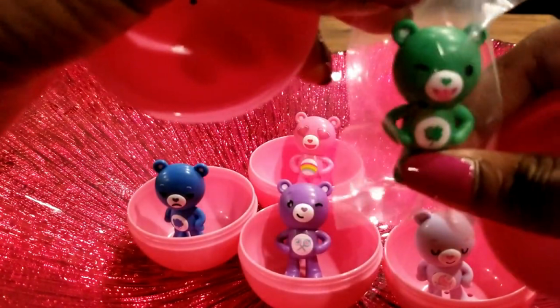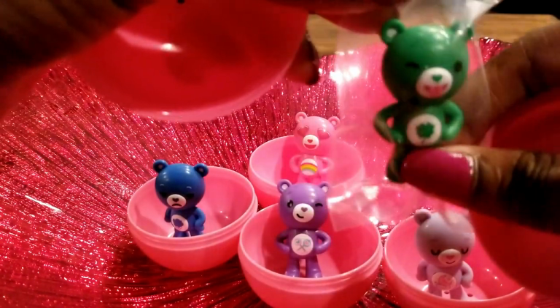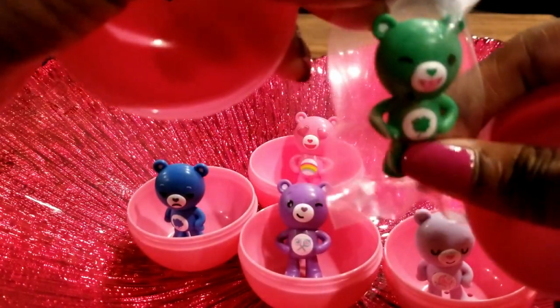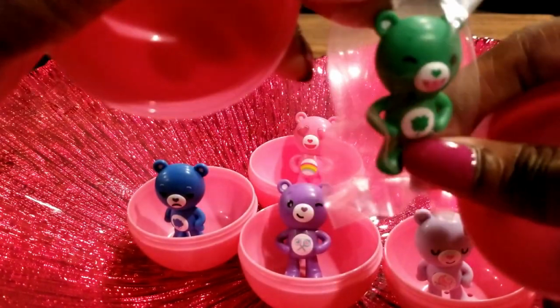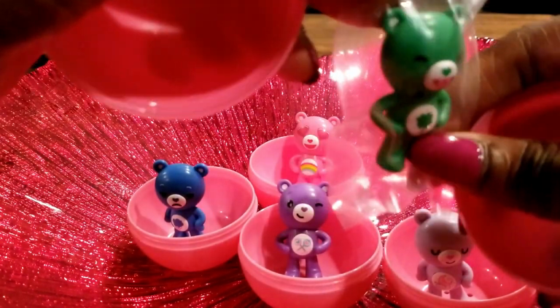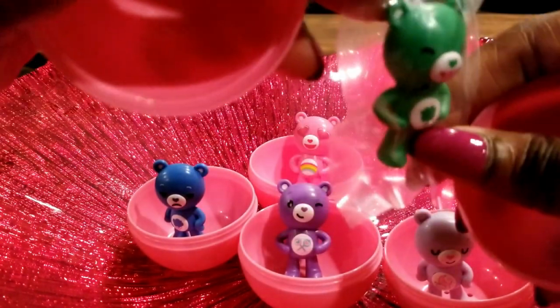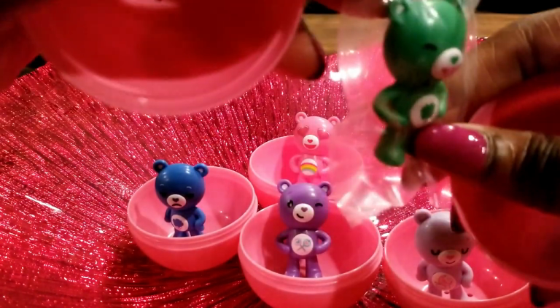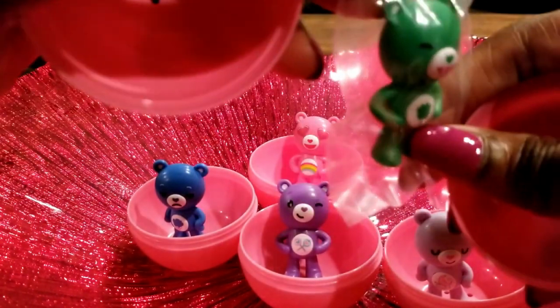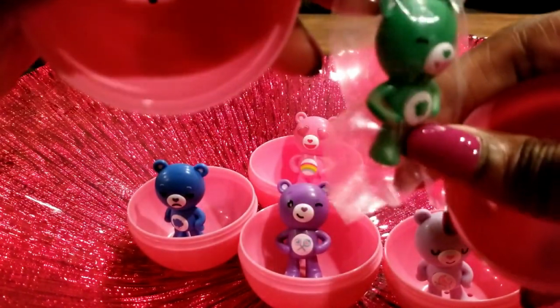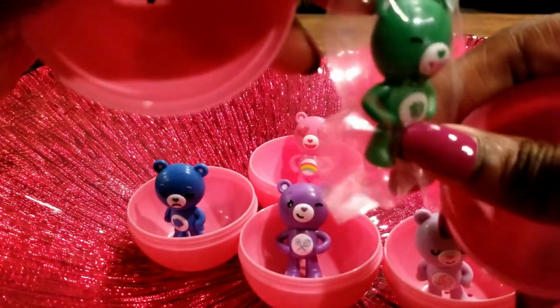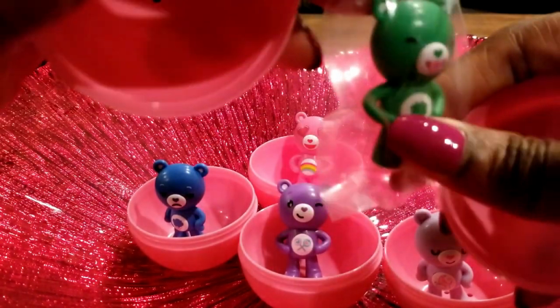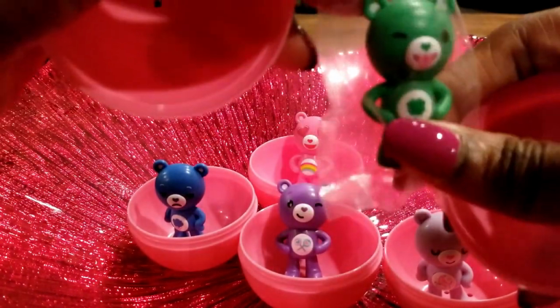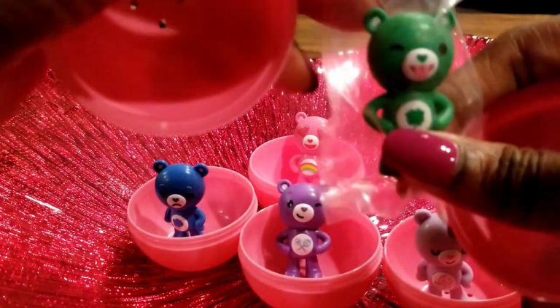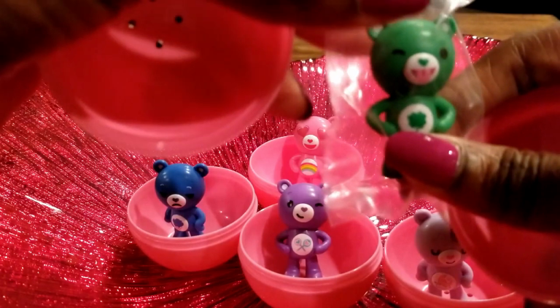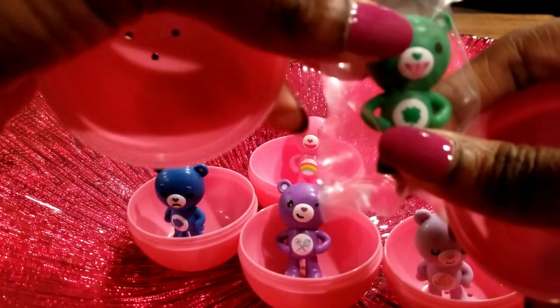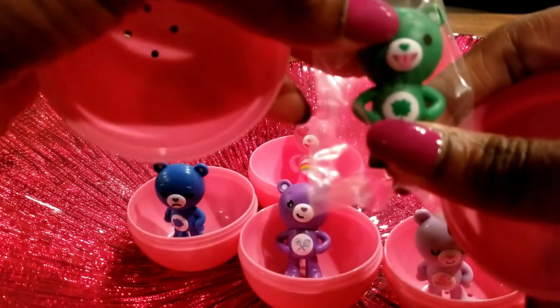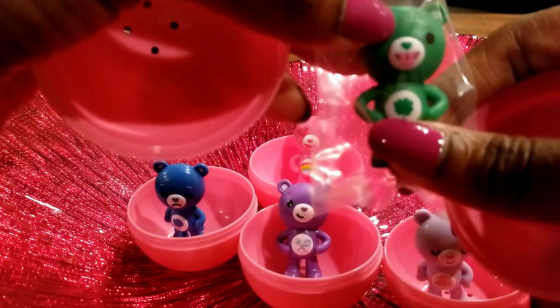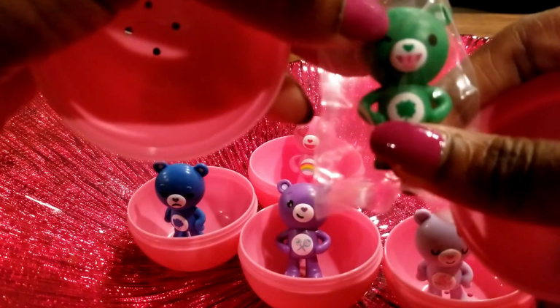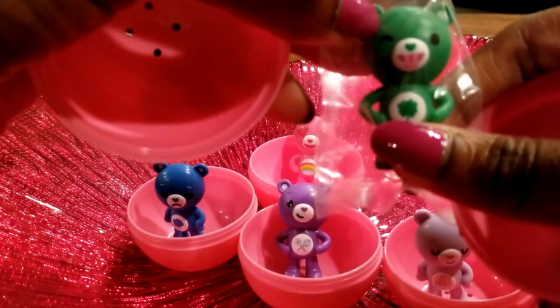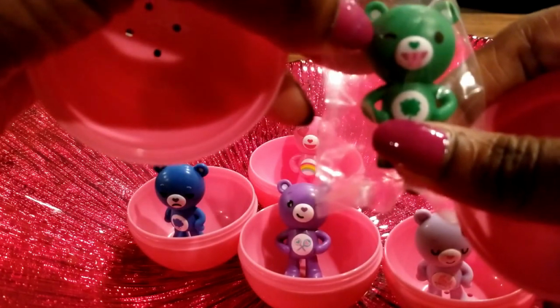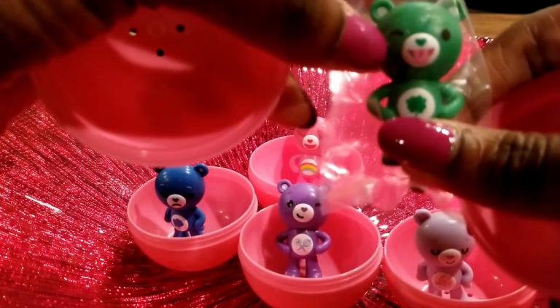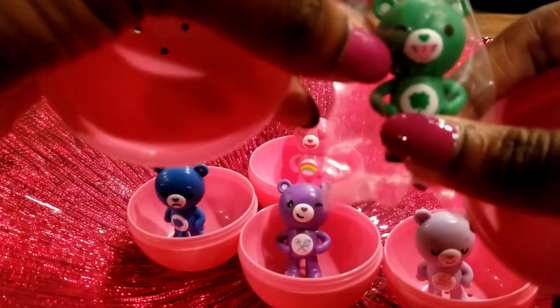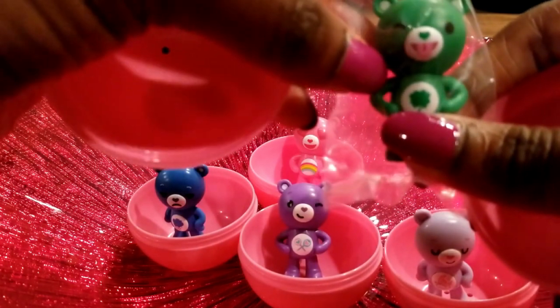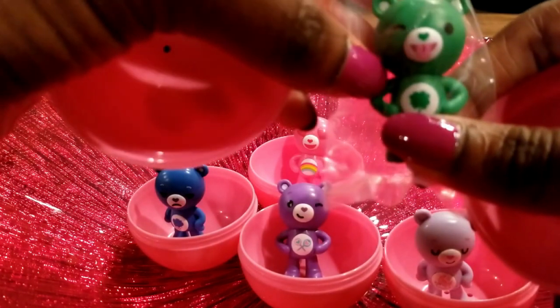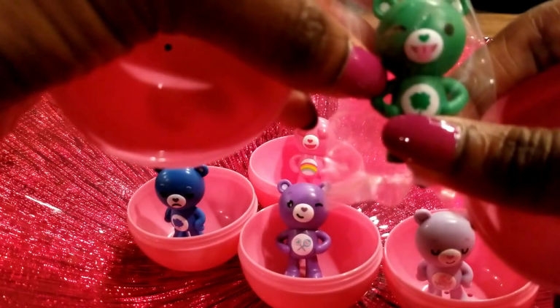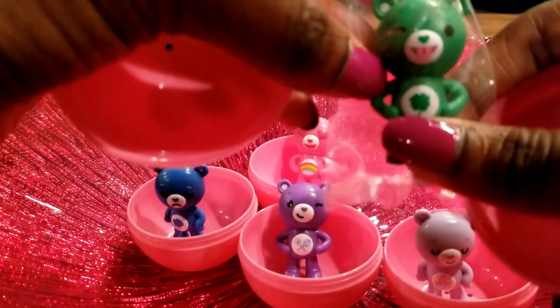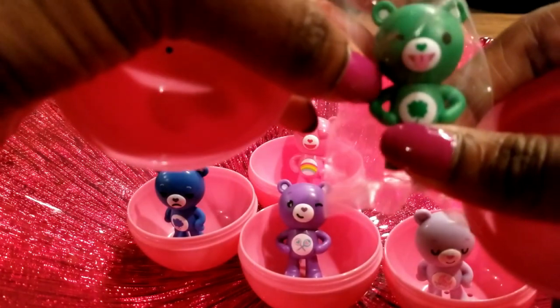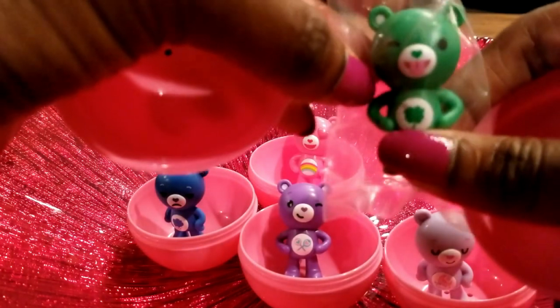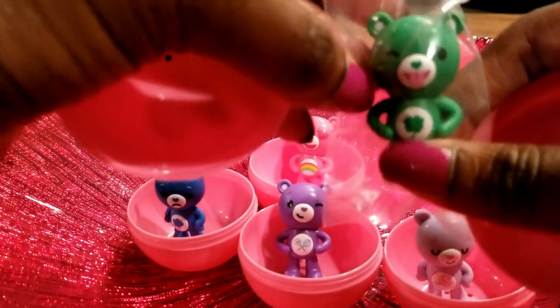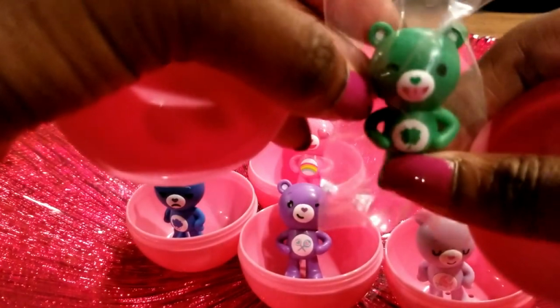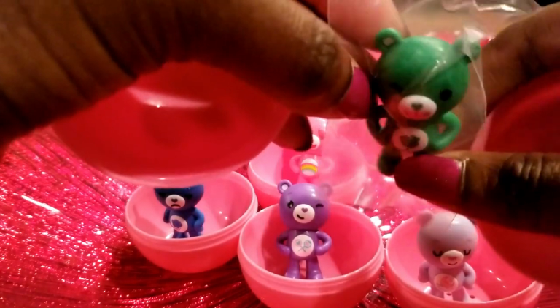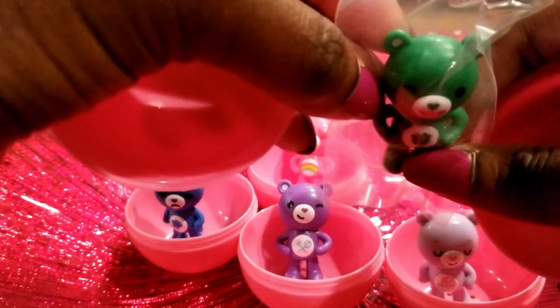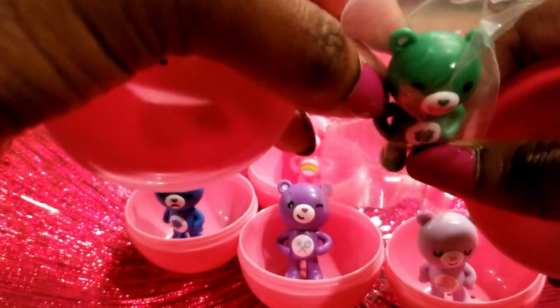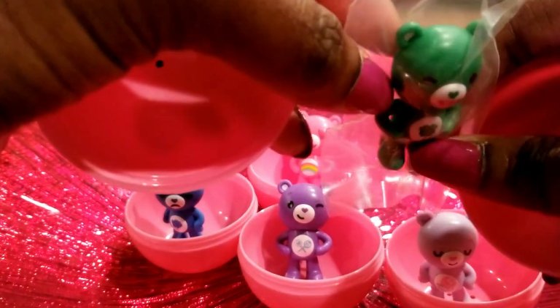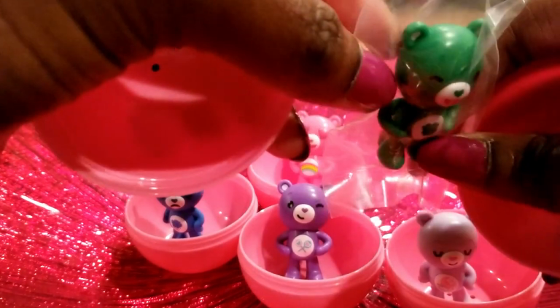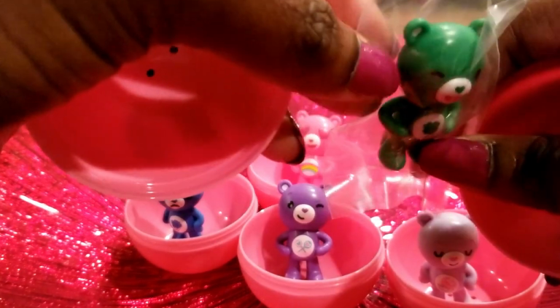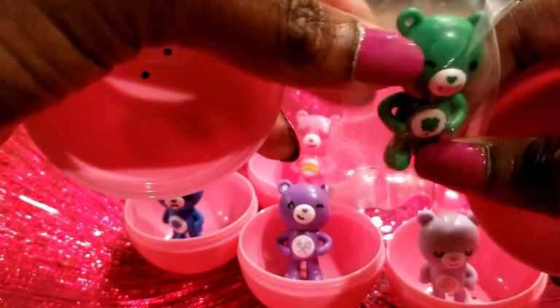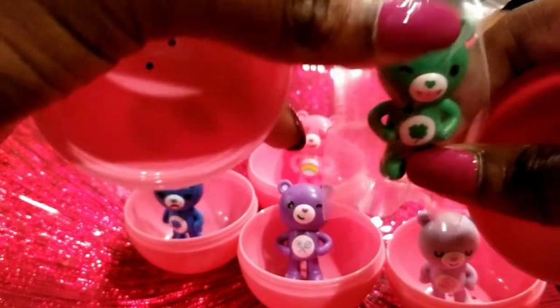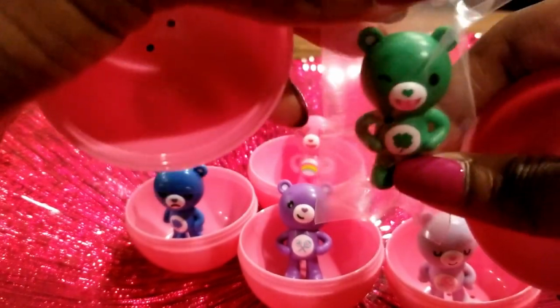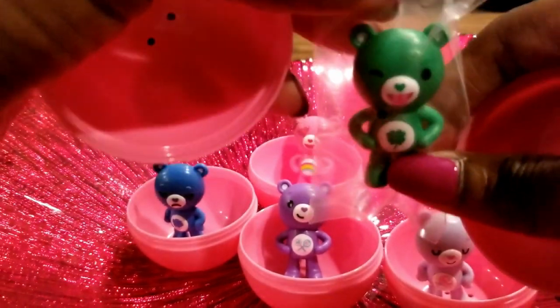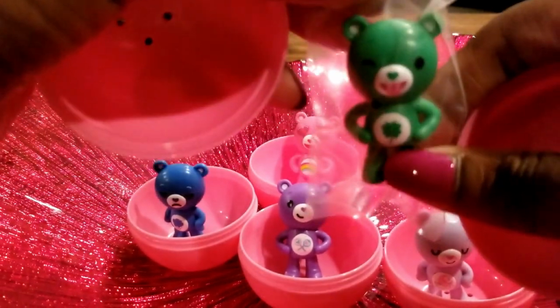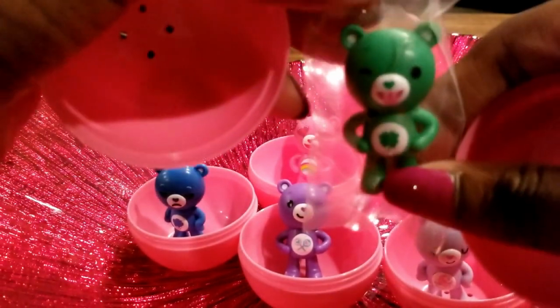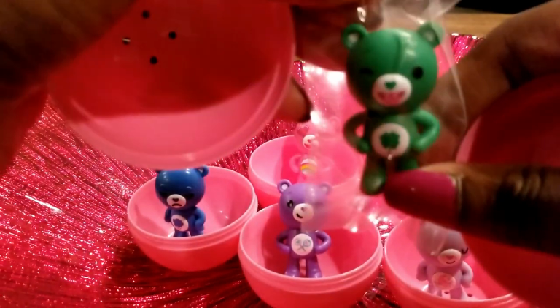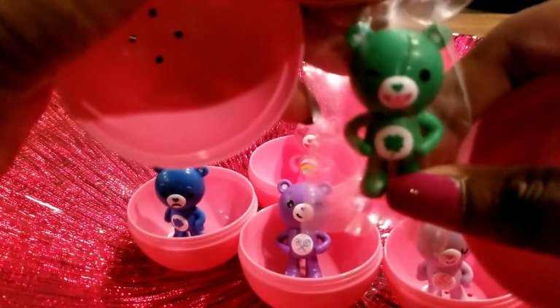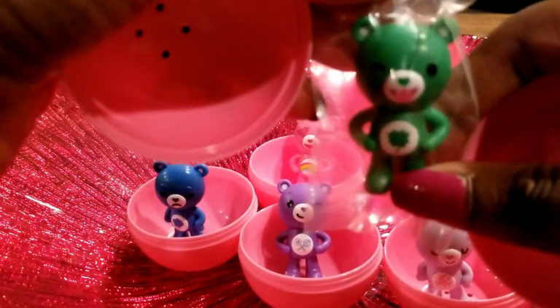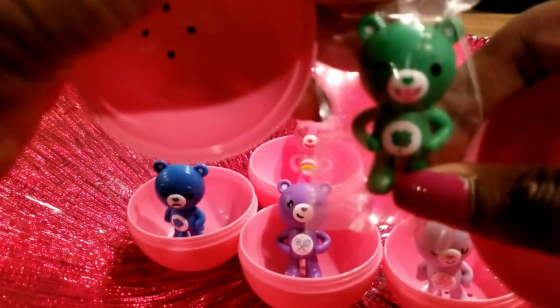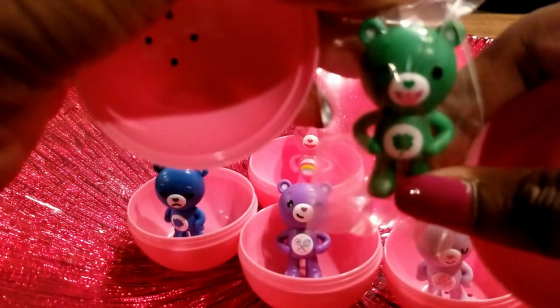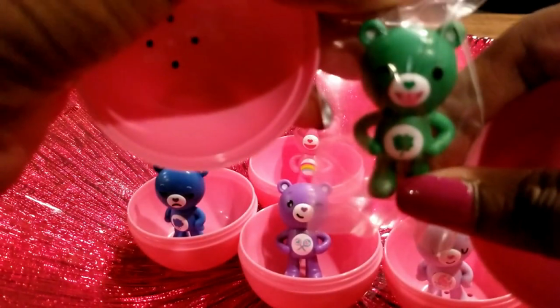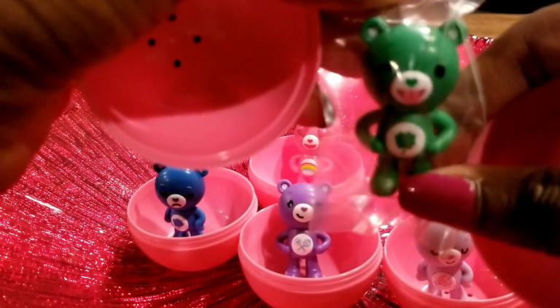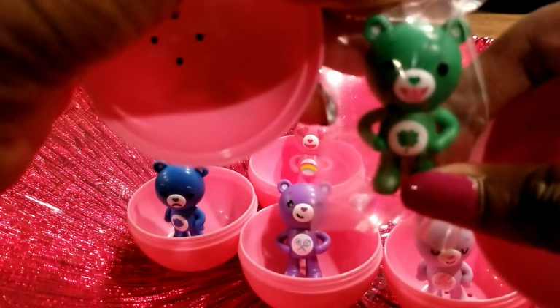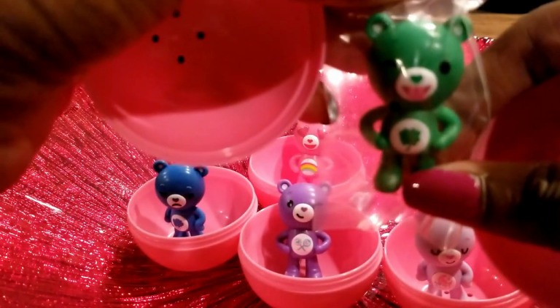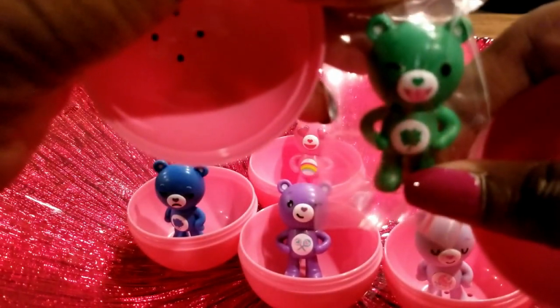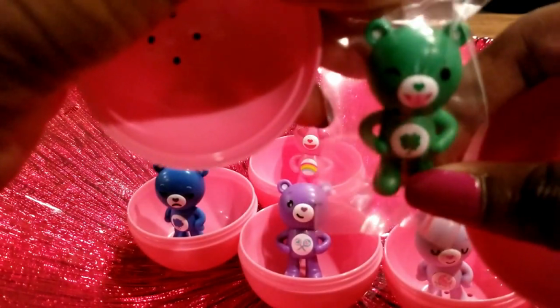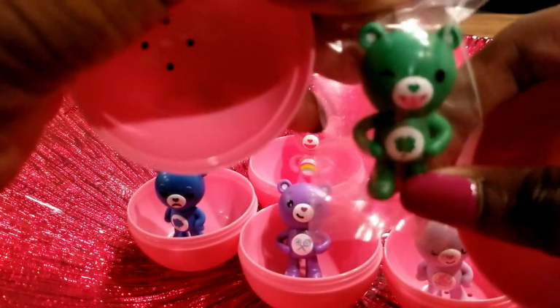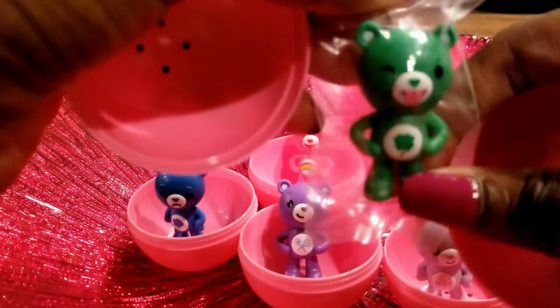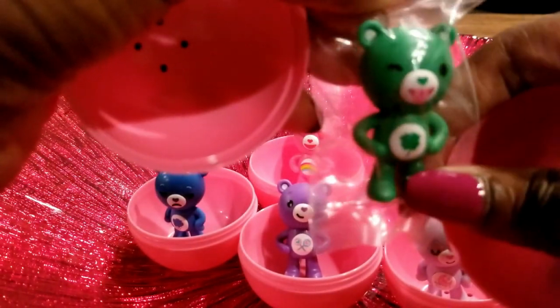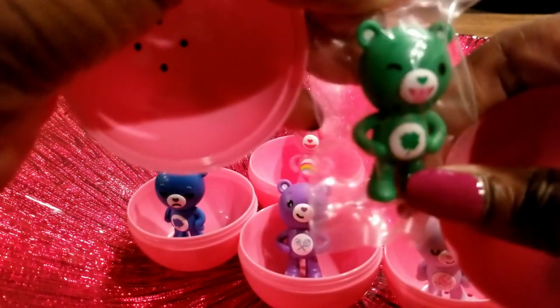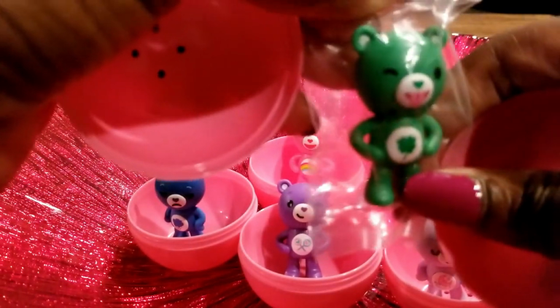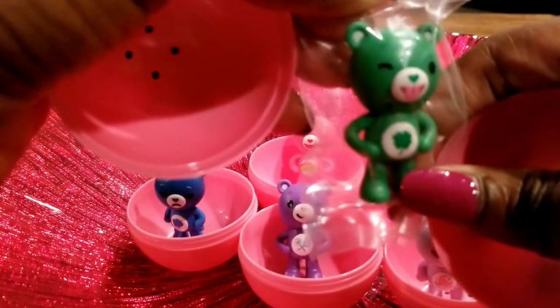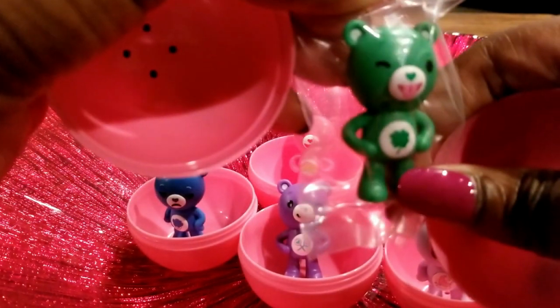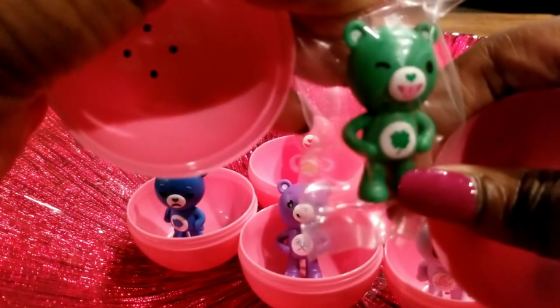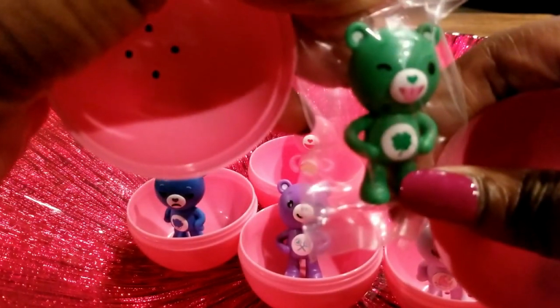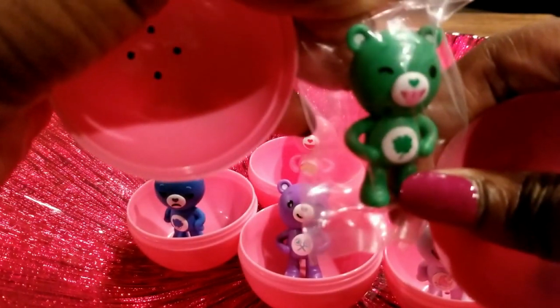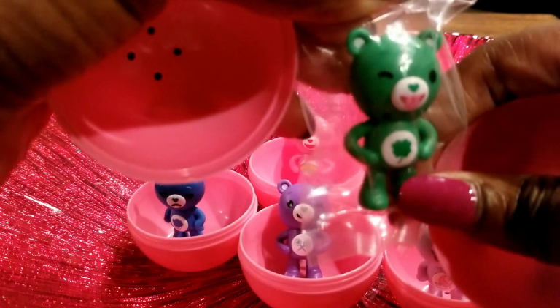So now we have one to go — hopefully this is a new friend. Wow, this one's green and it has a clover! Looks like a Lucky Care Bear.